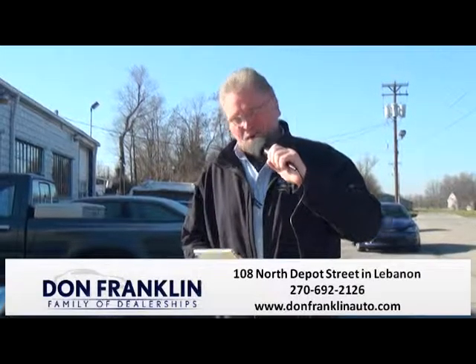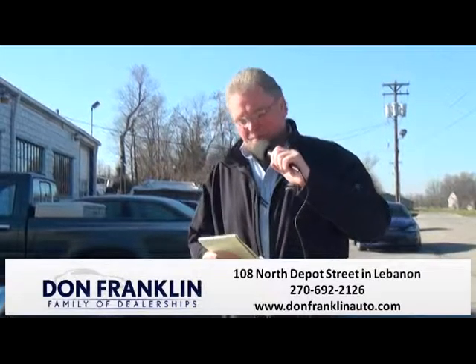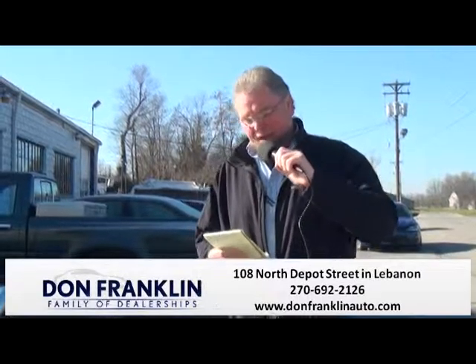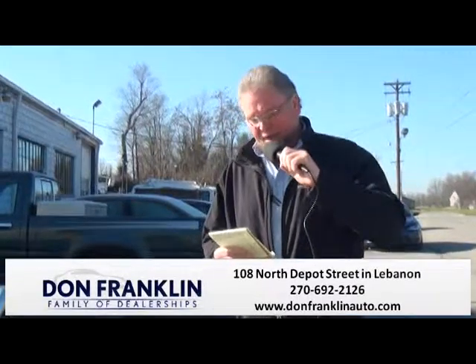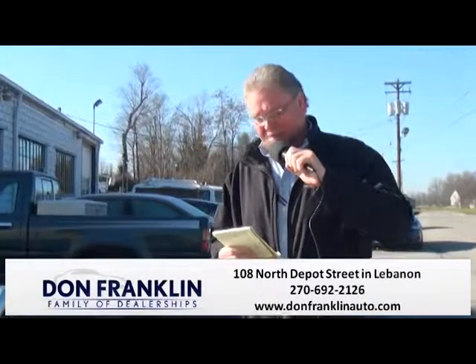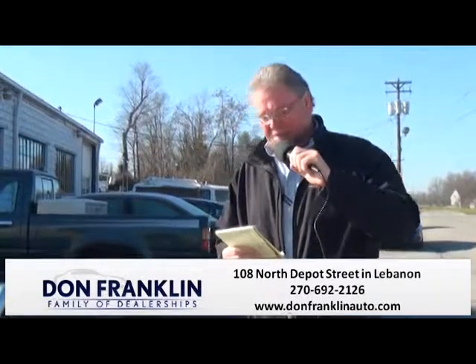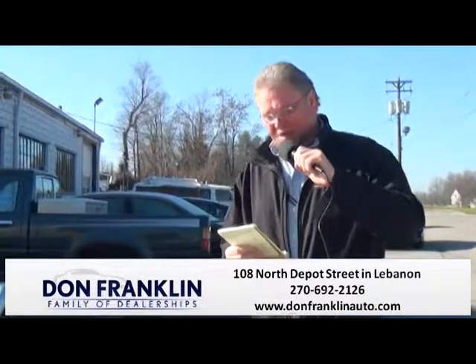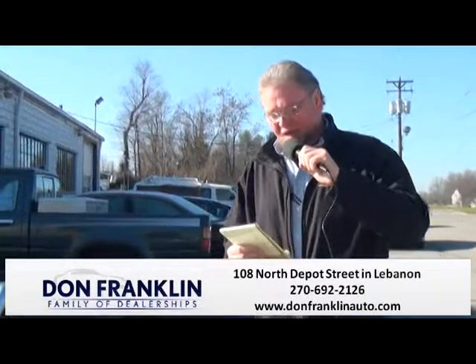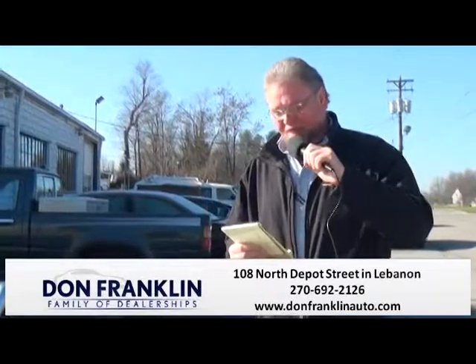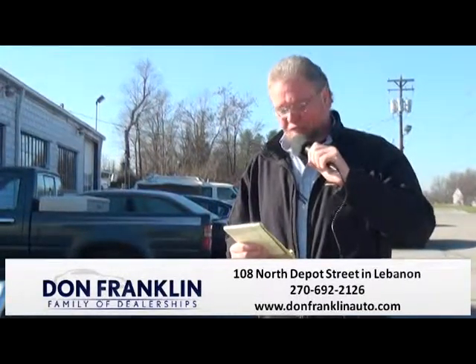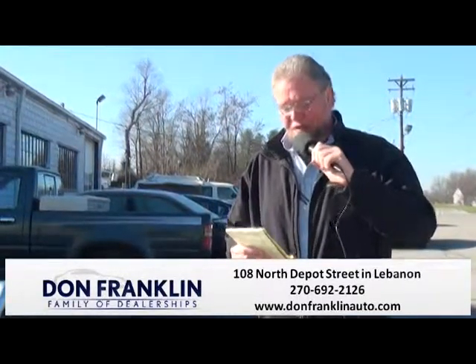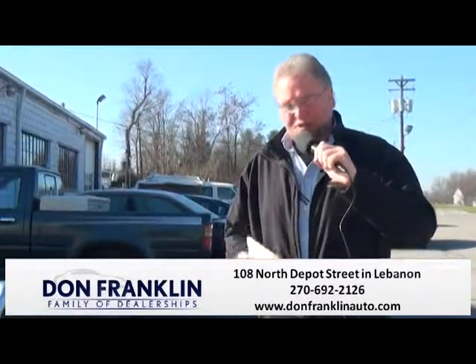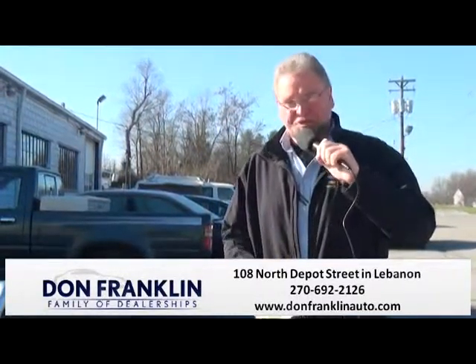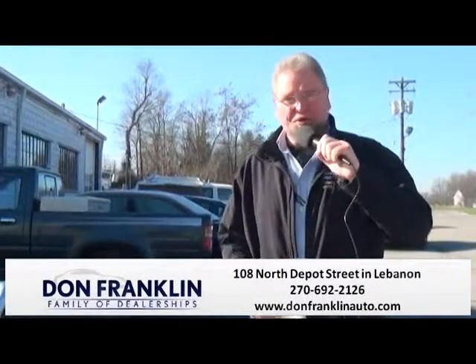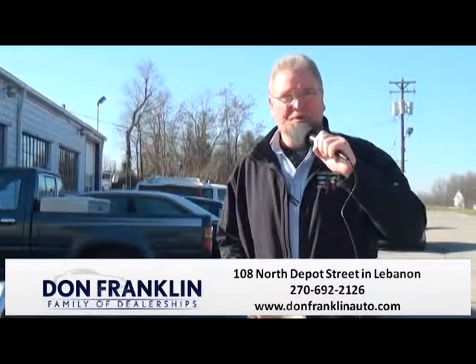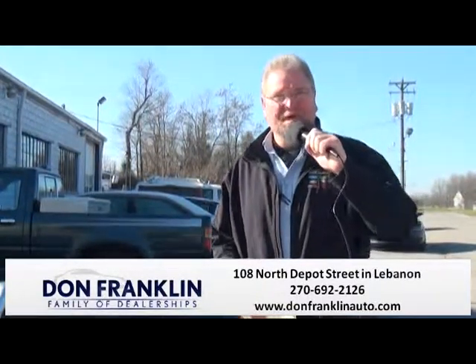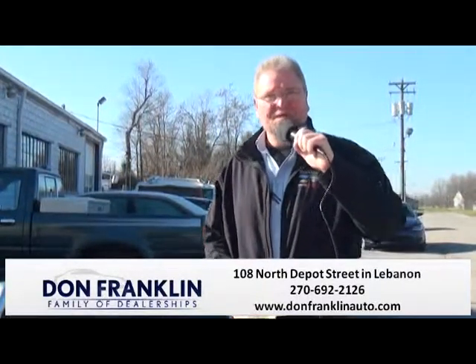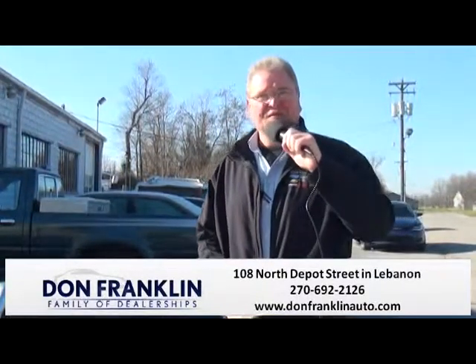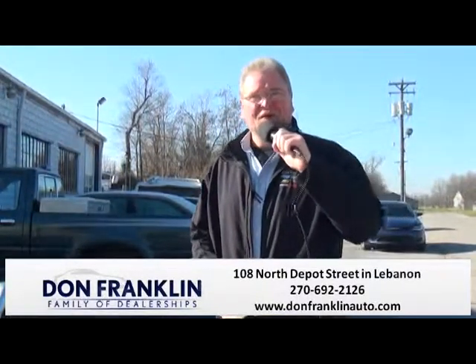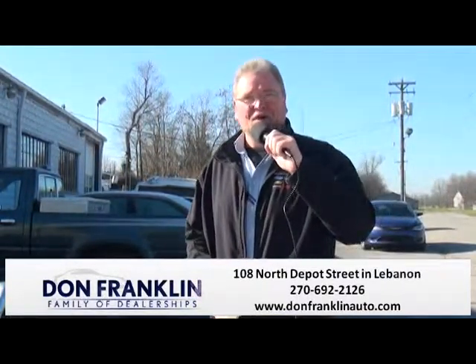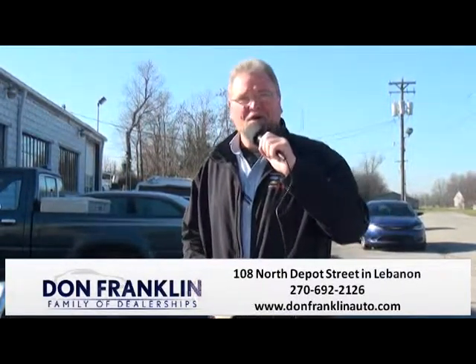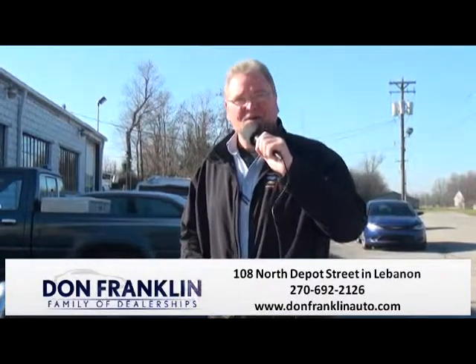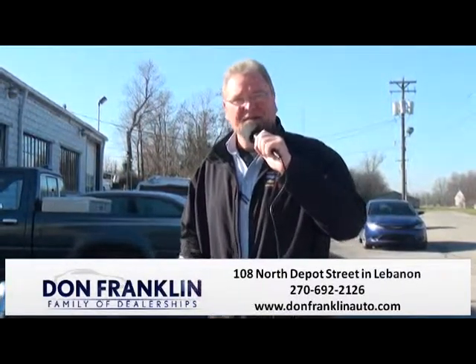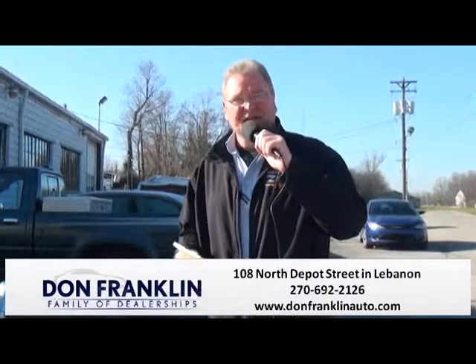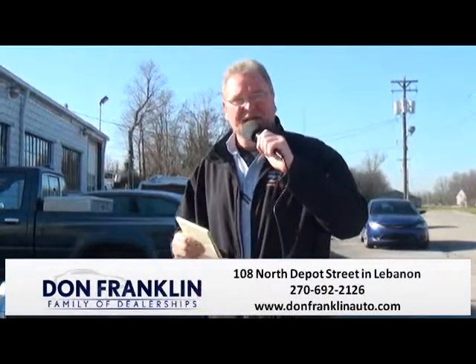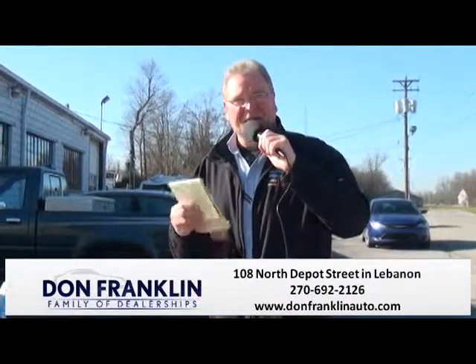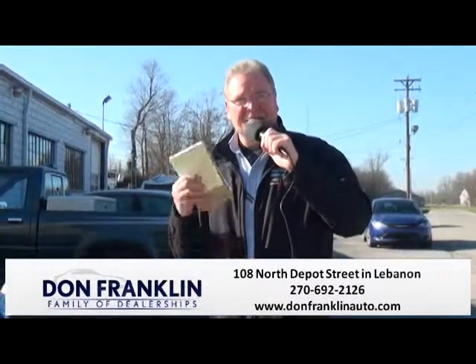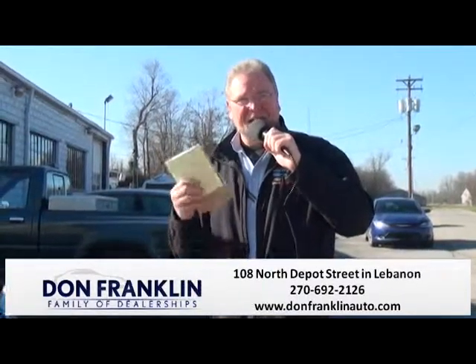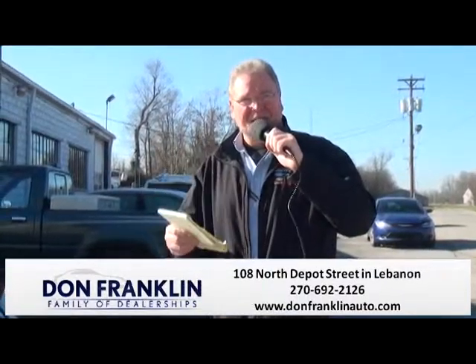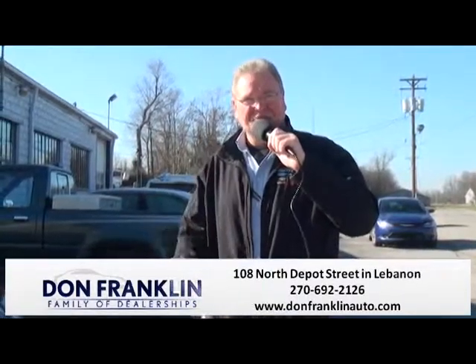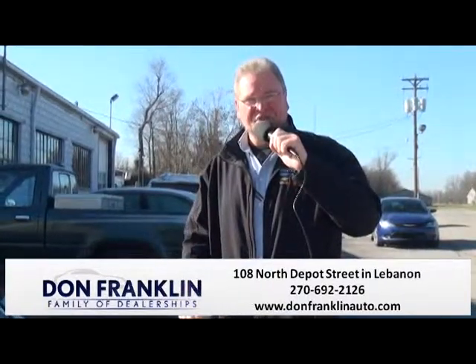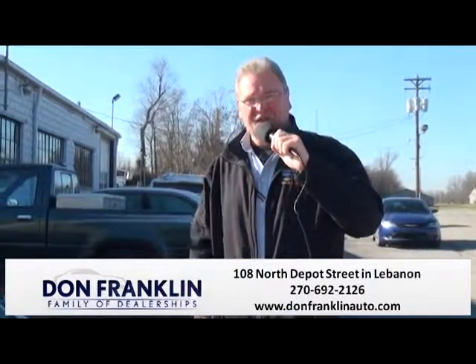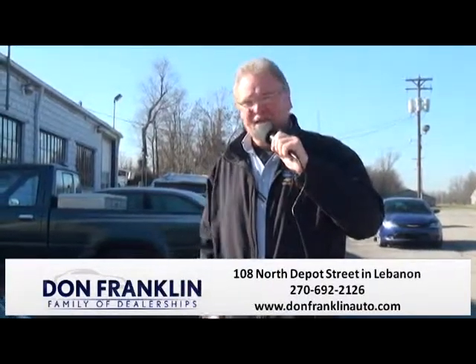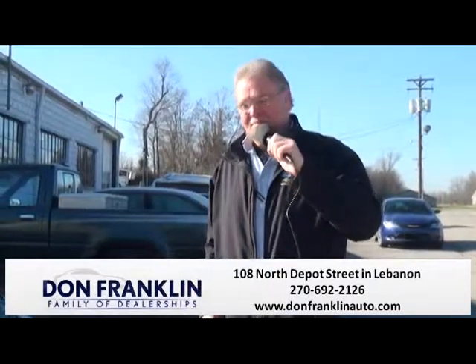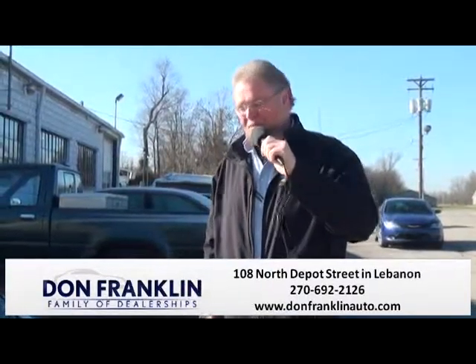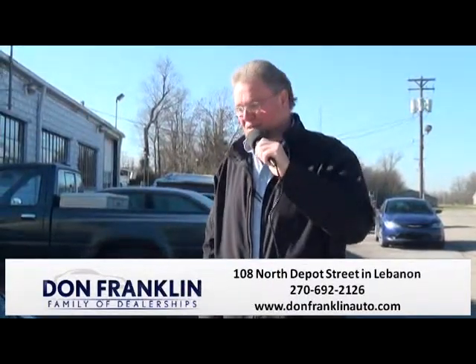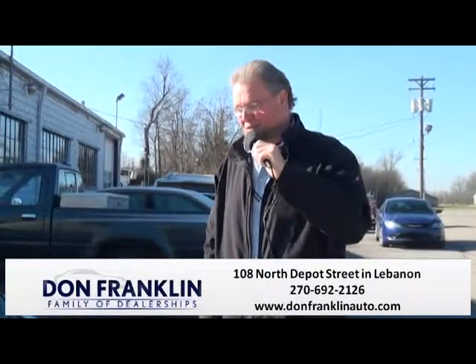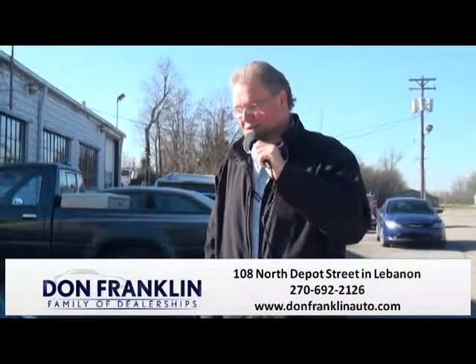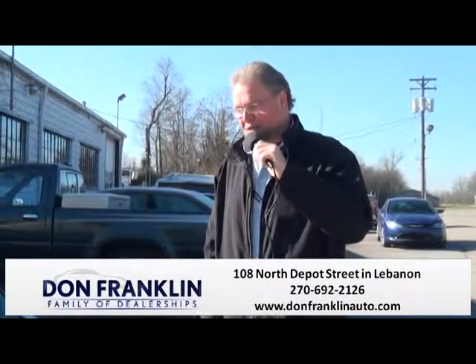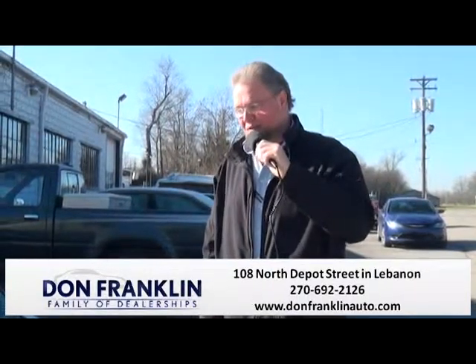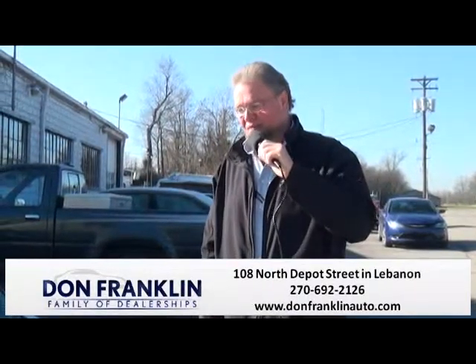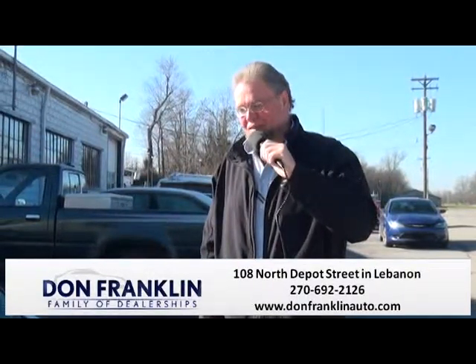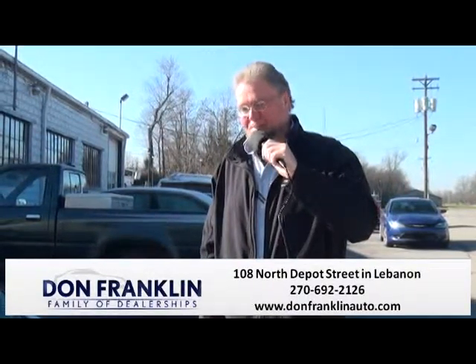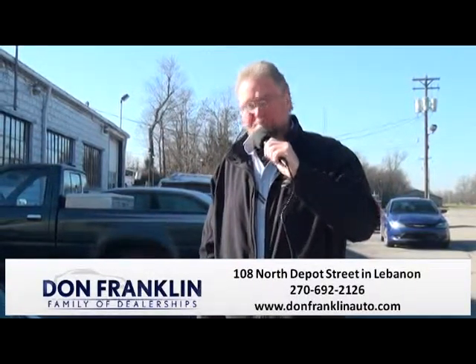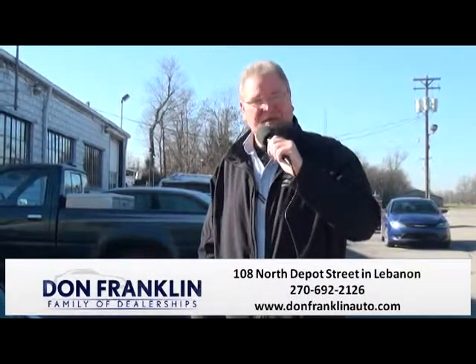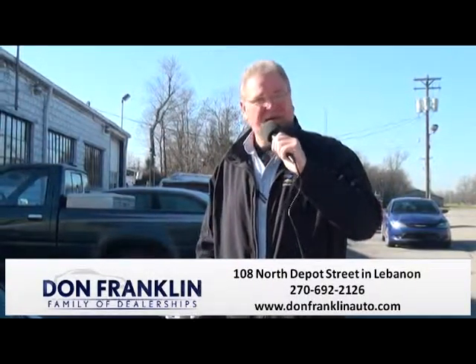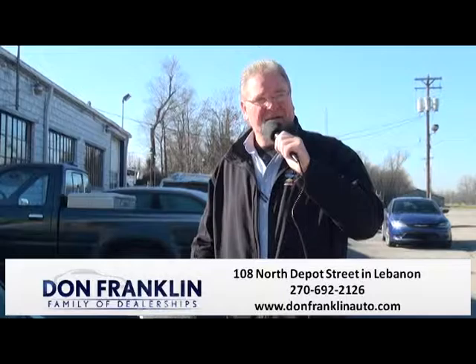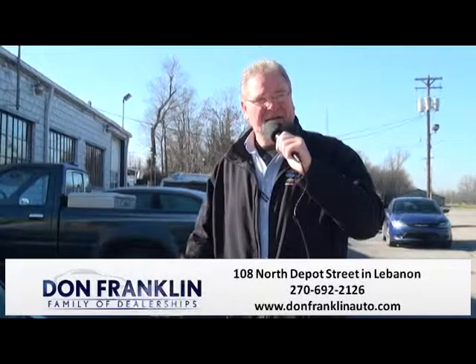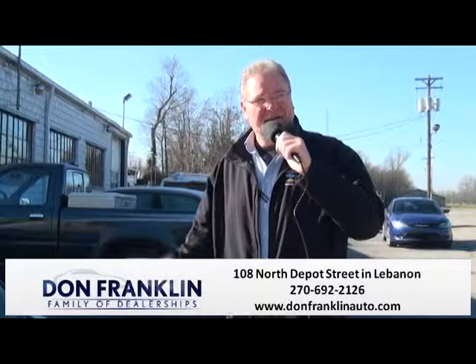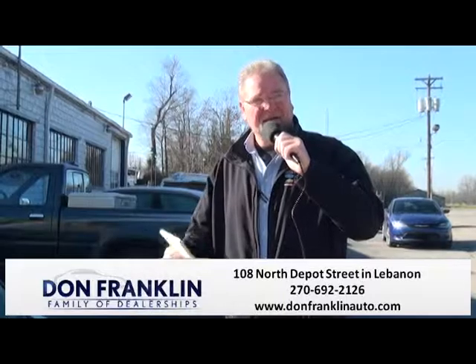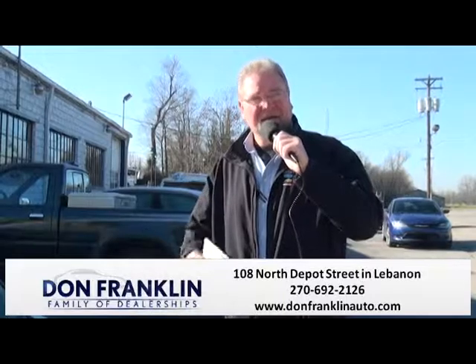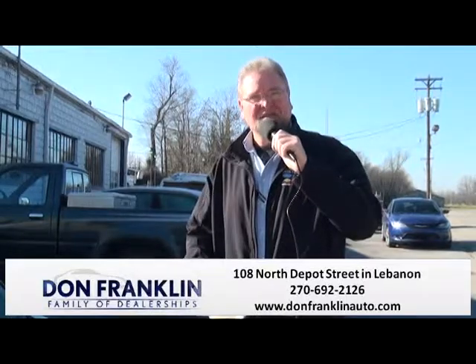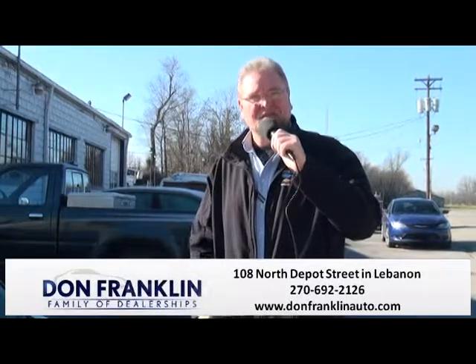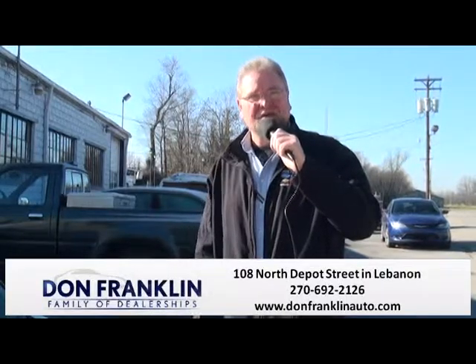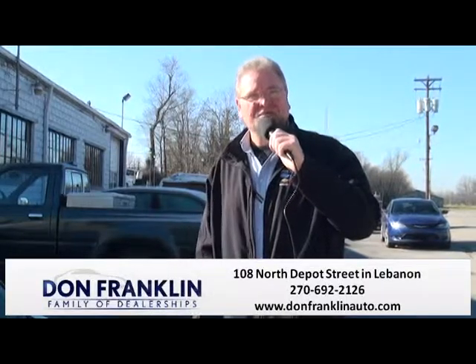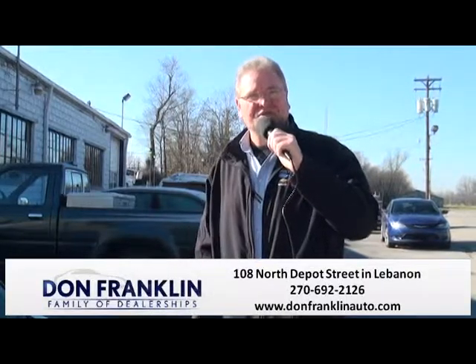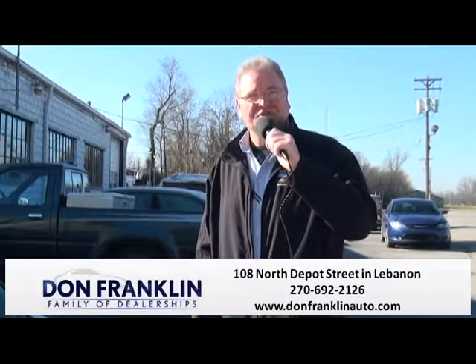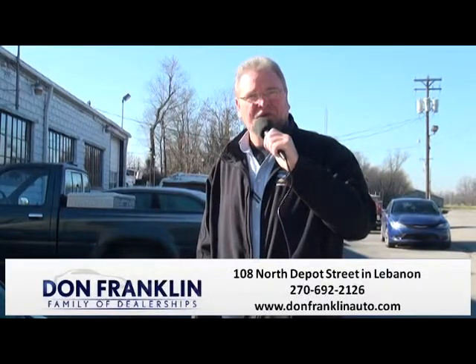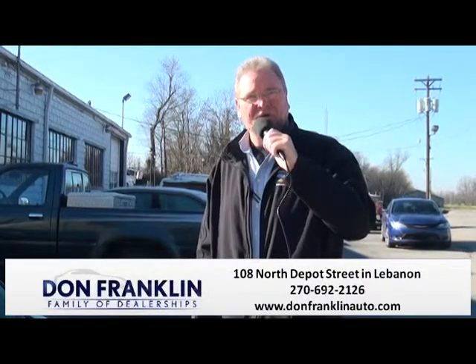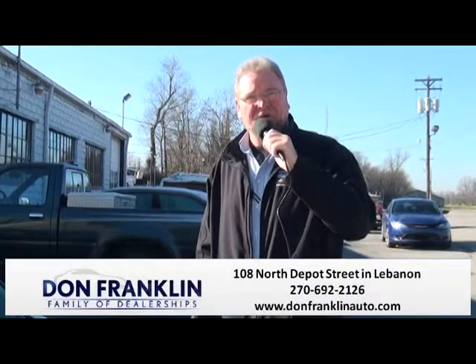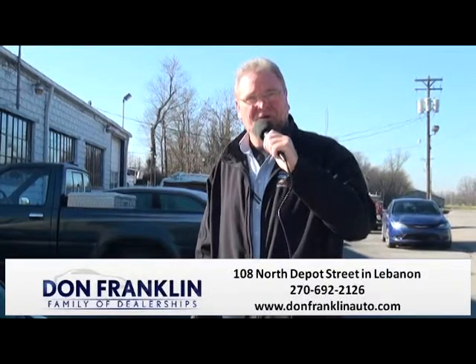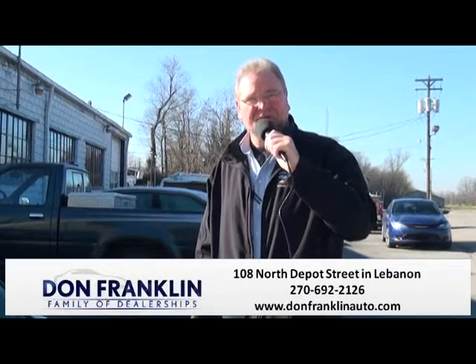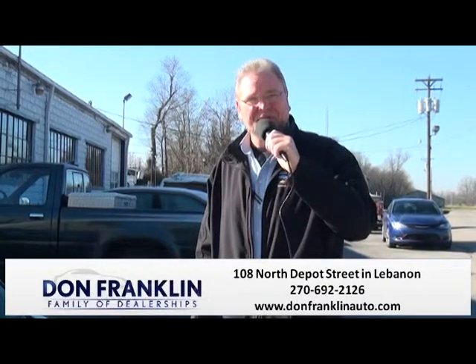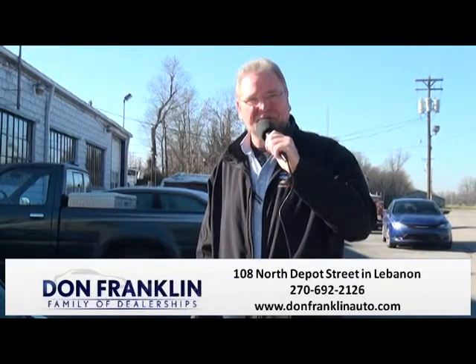Welcome back to the Don Franklin Showcase of Cars. I'm James, and I've got some nice vehicles to show you all today.